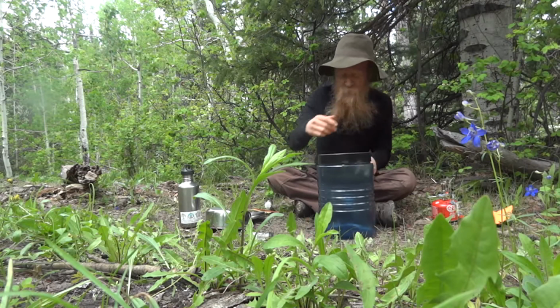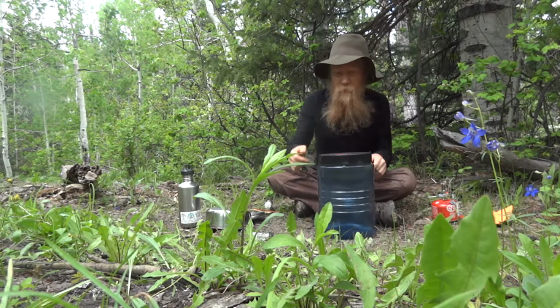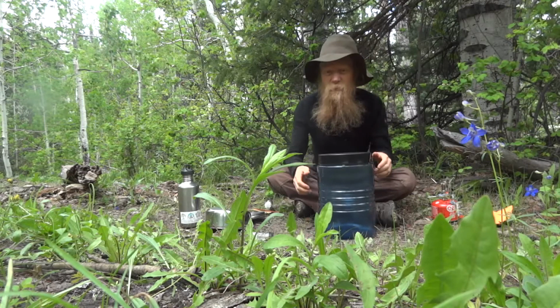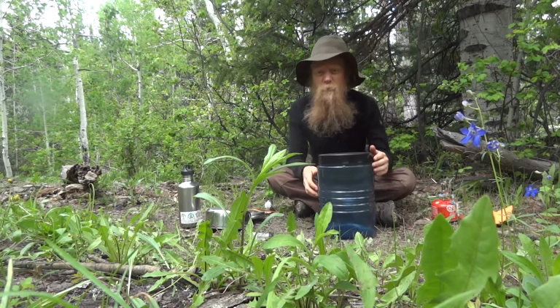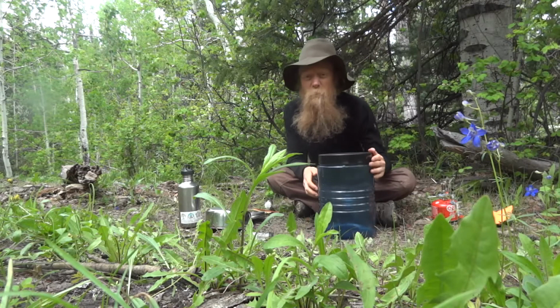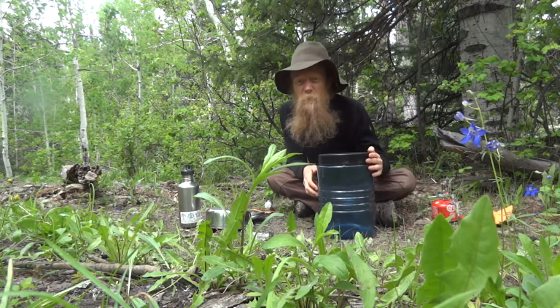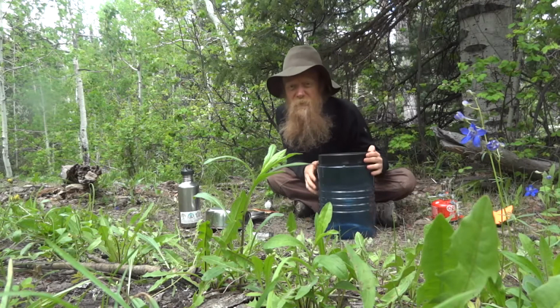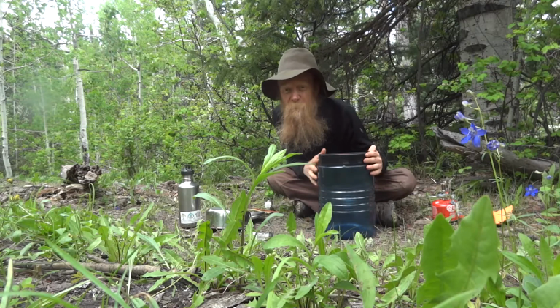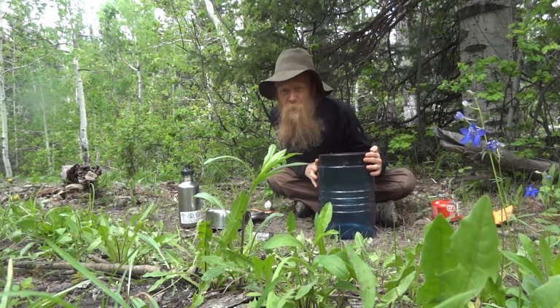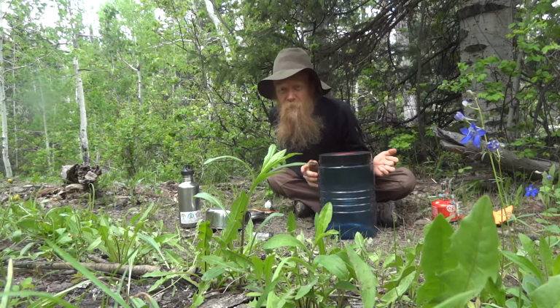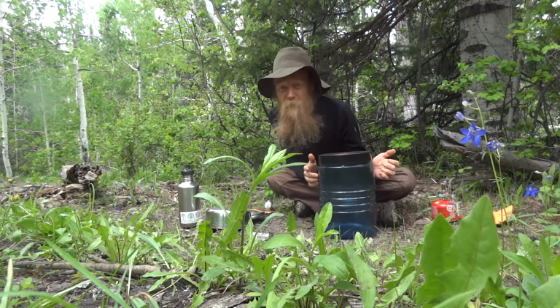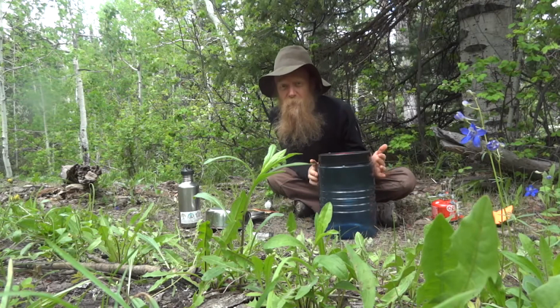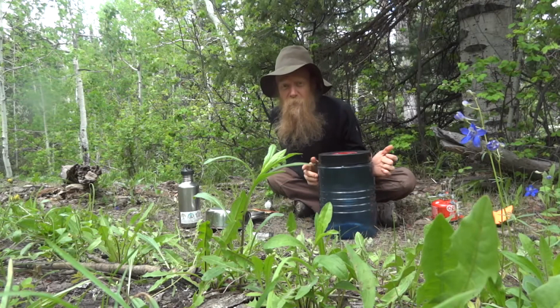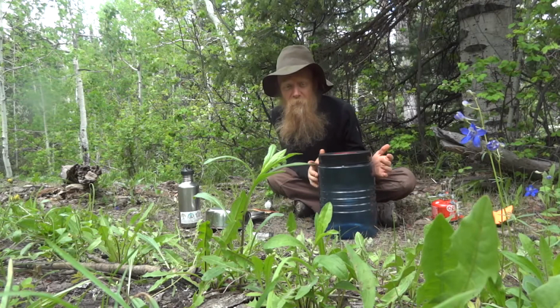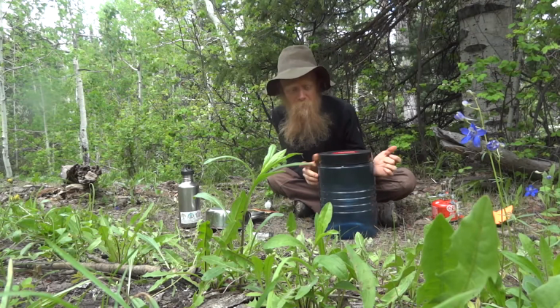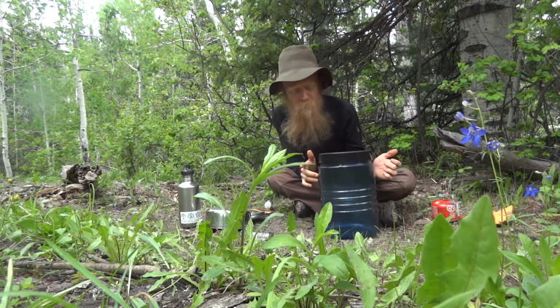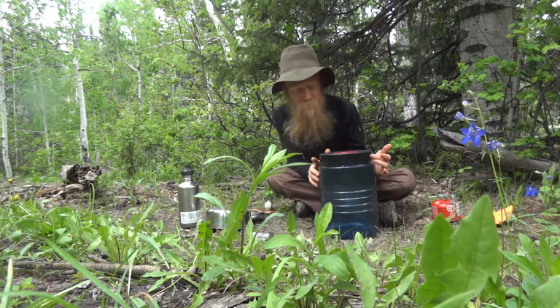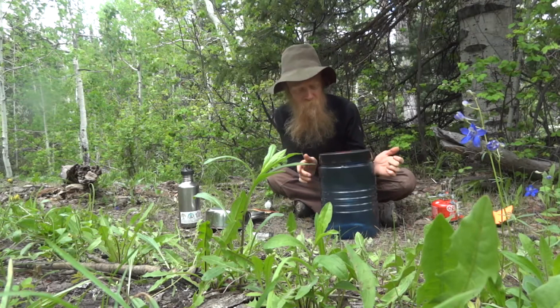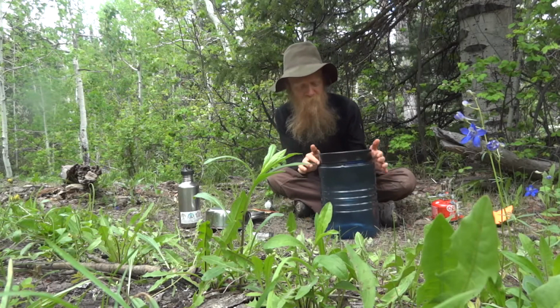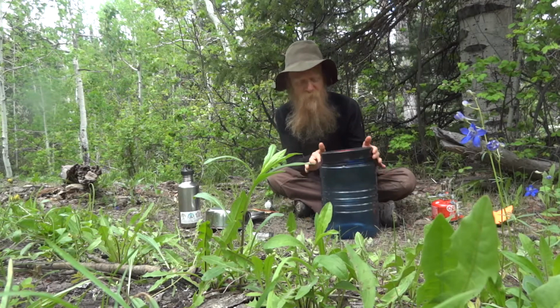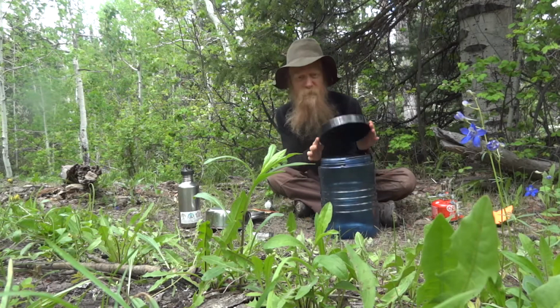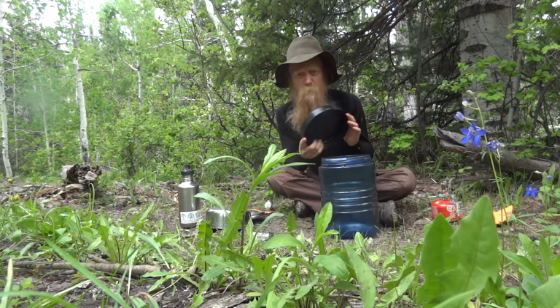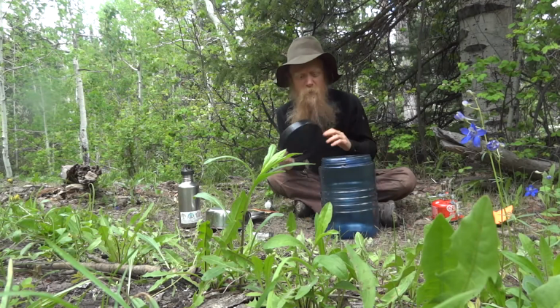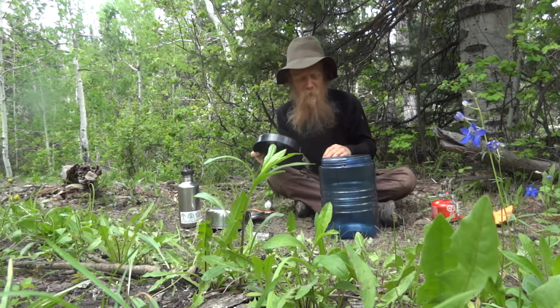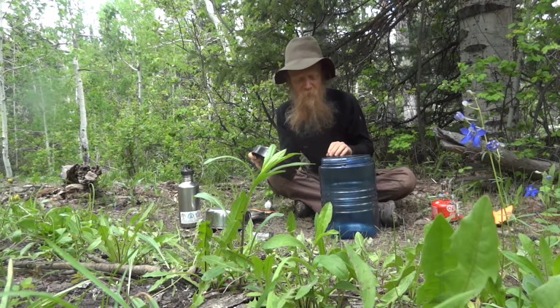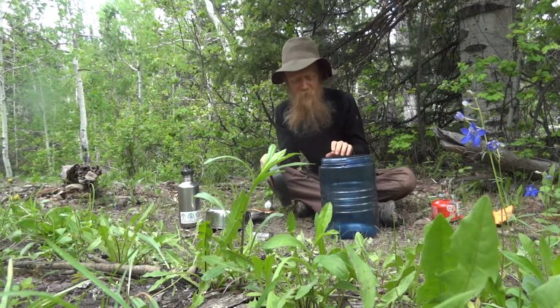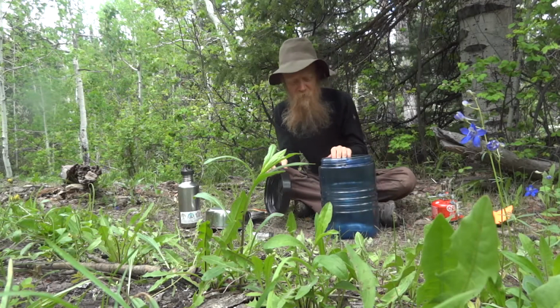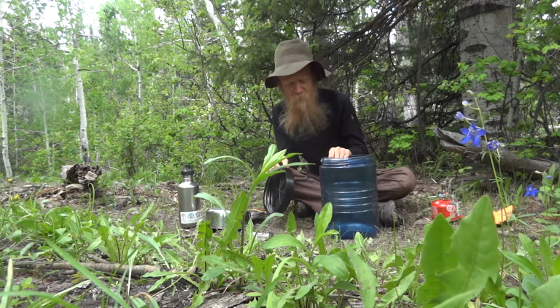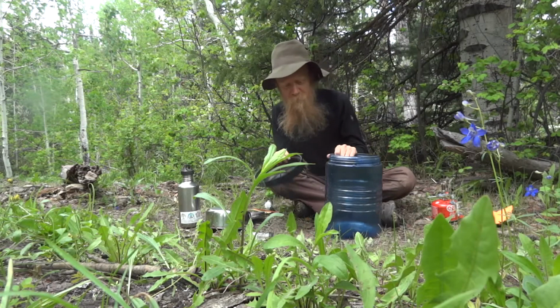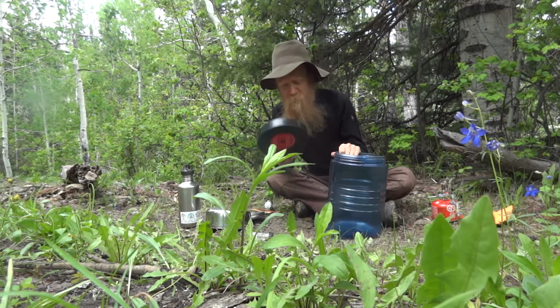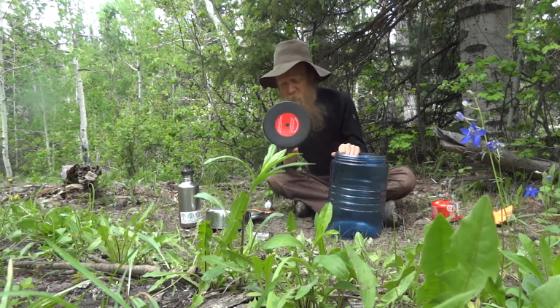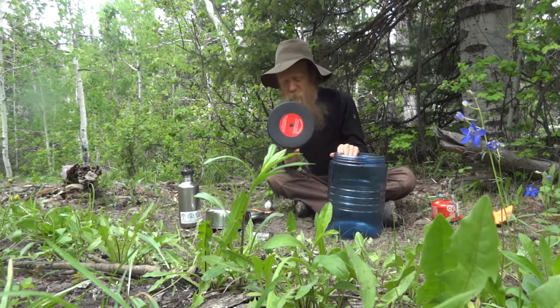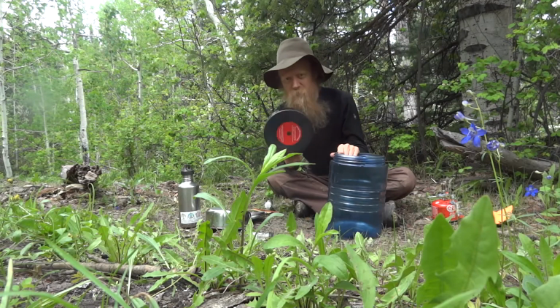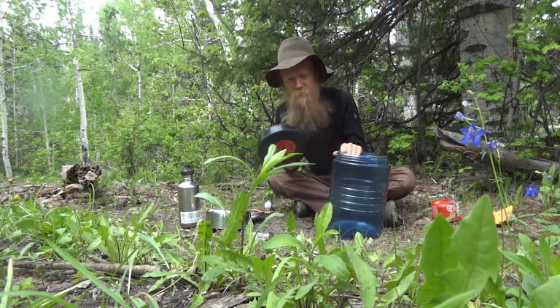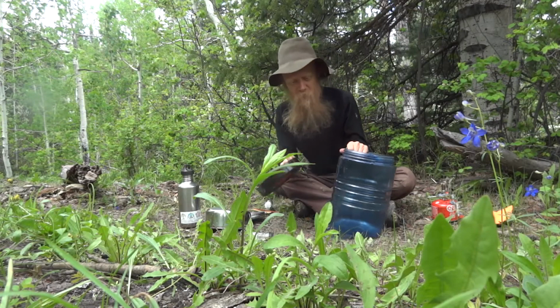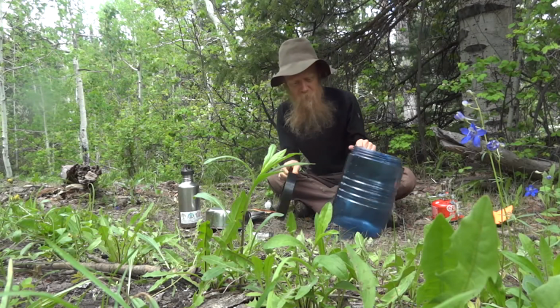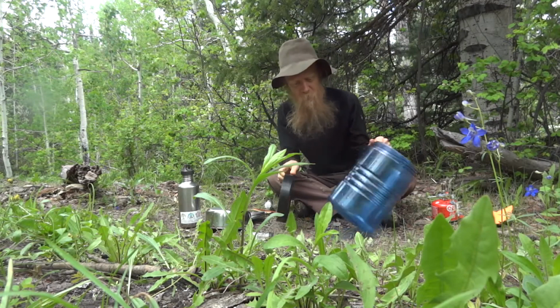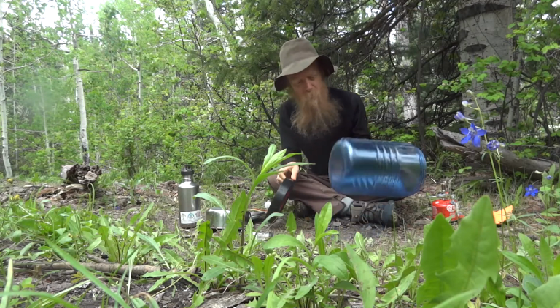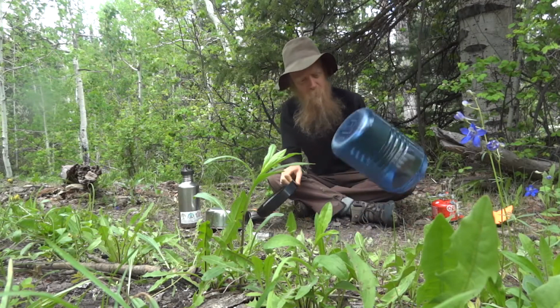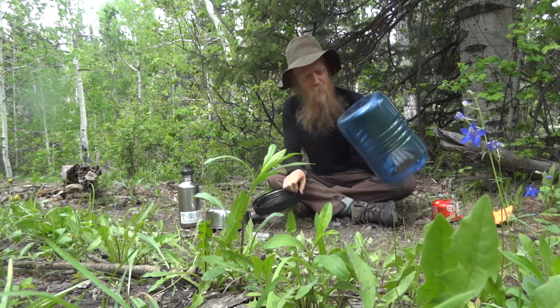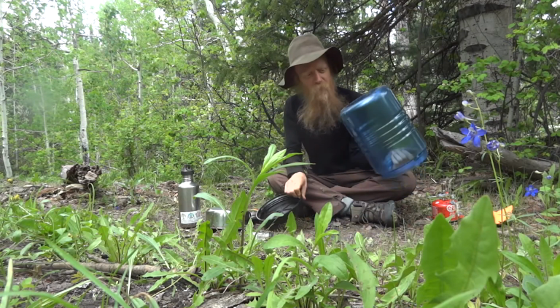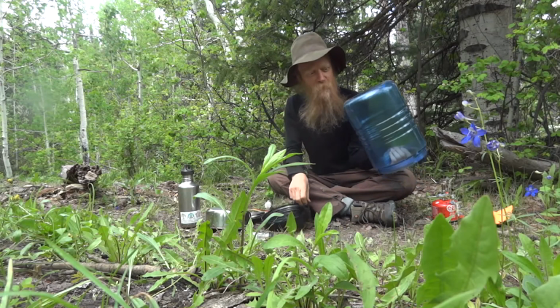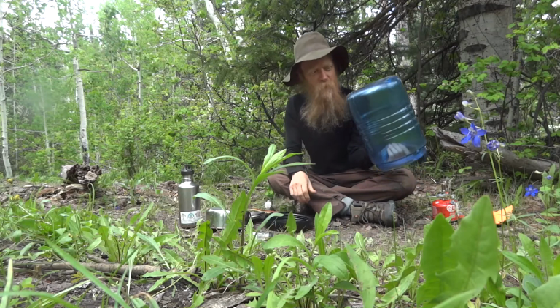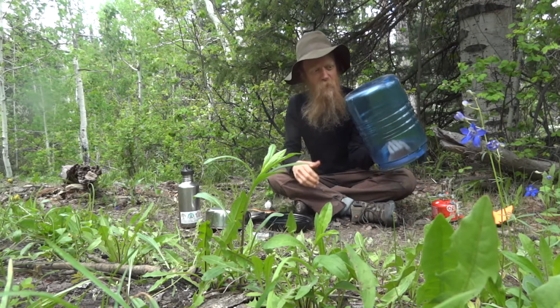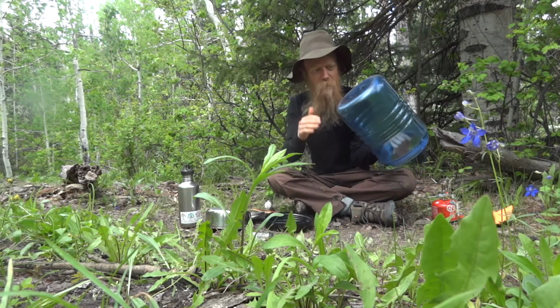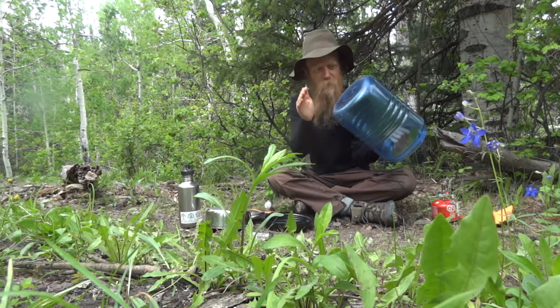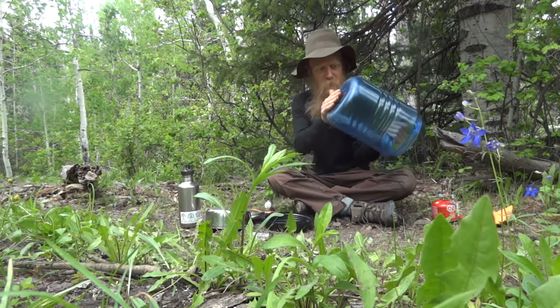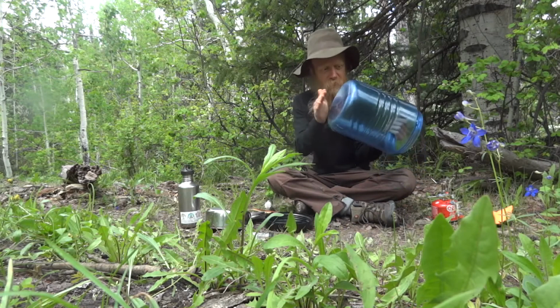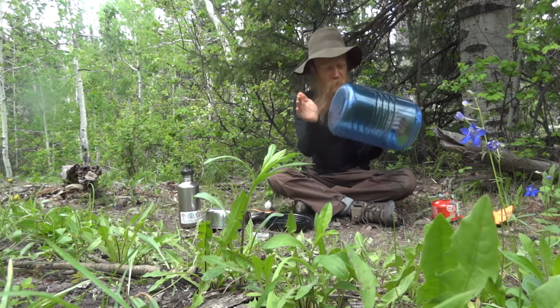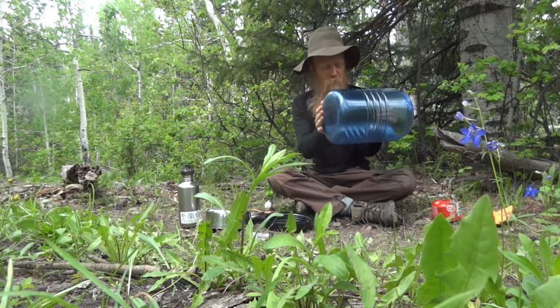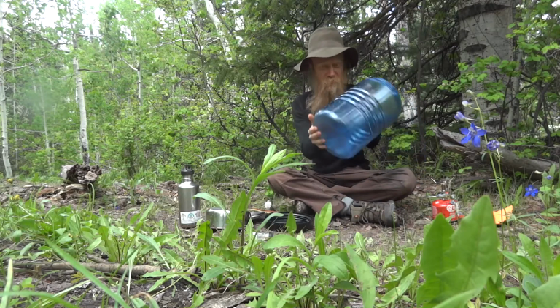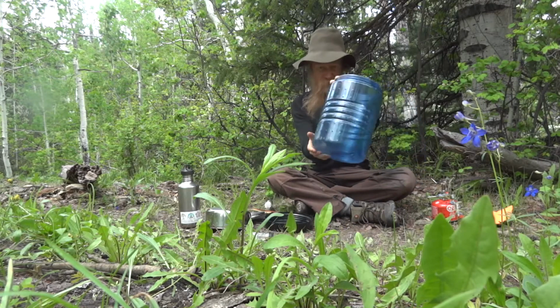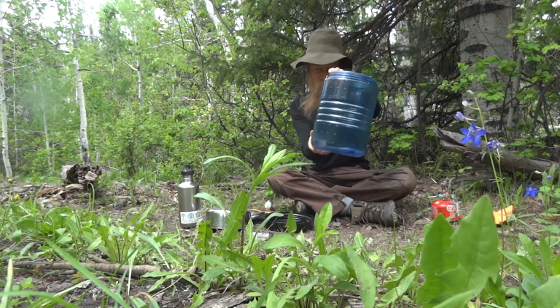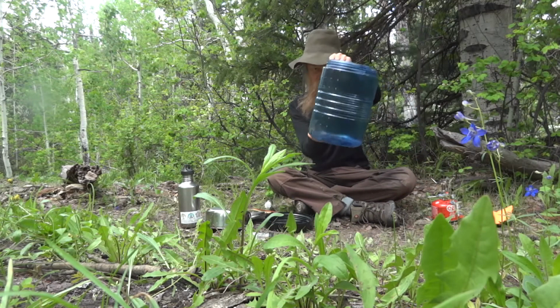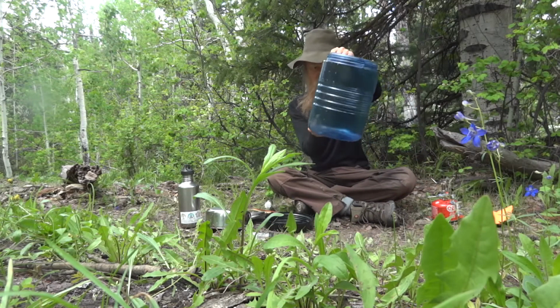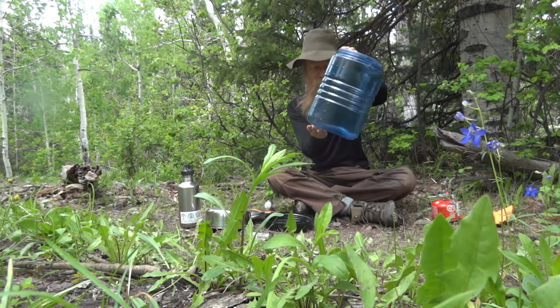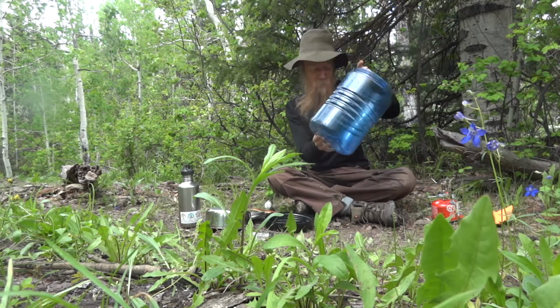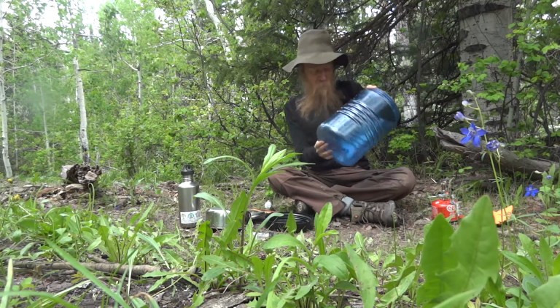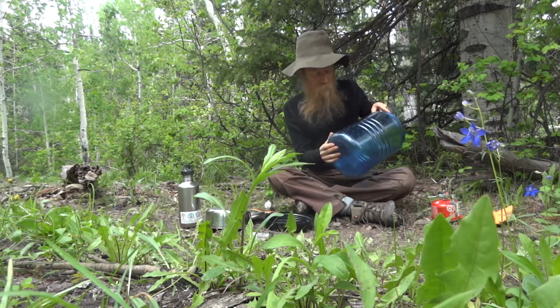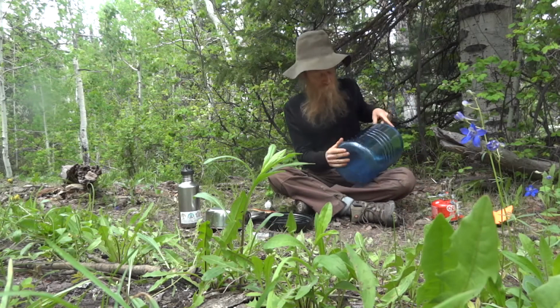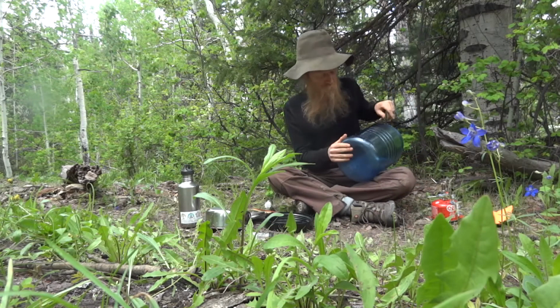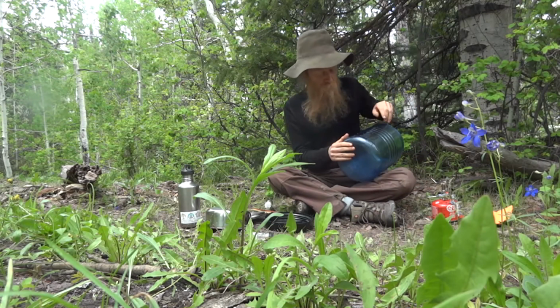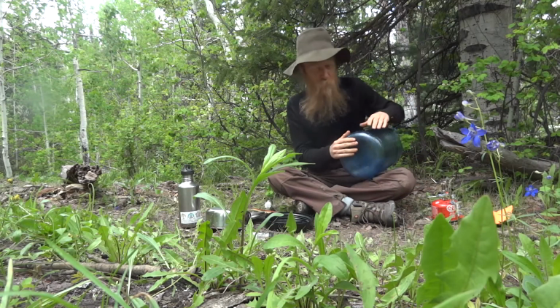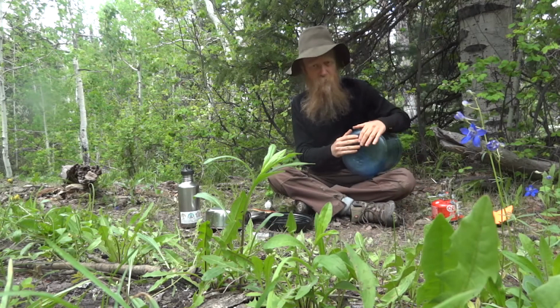So the first item we're going to talk about is a bear canister. You have the lid and you have the main part.